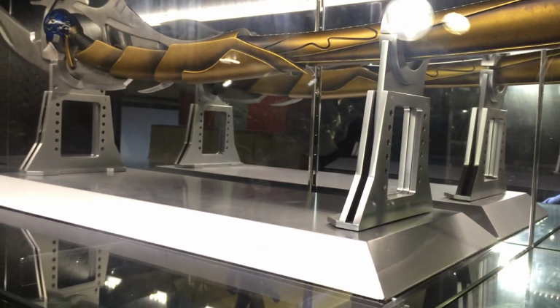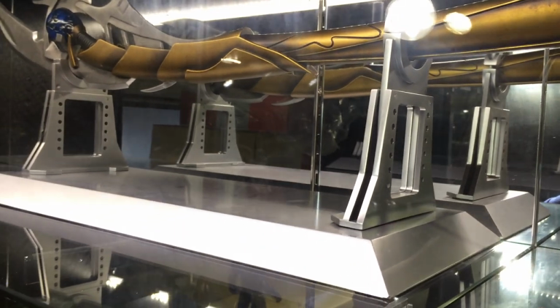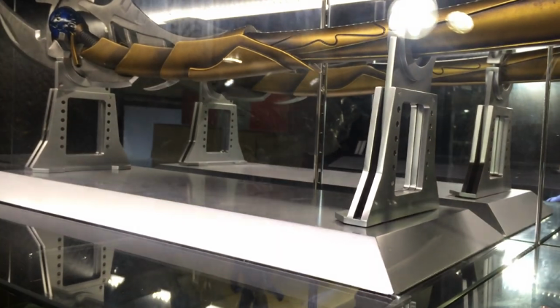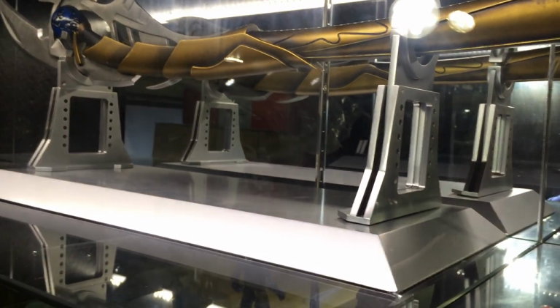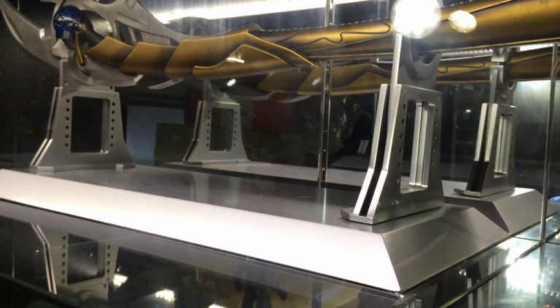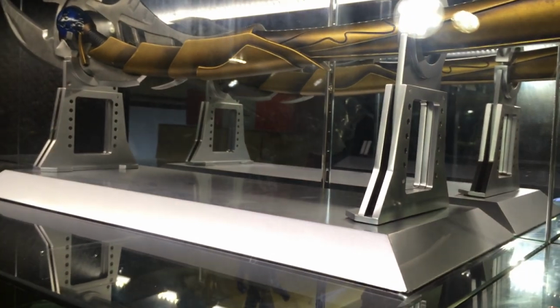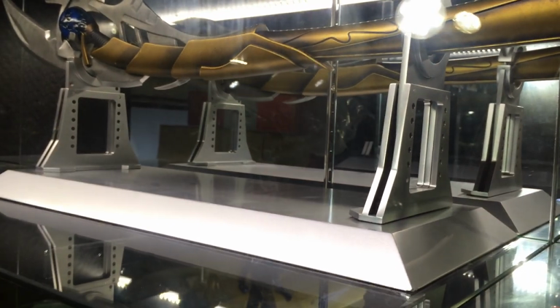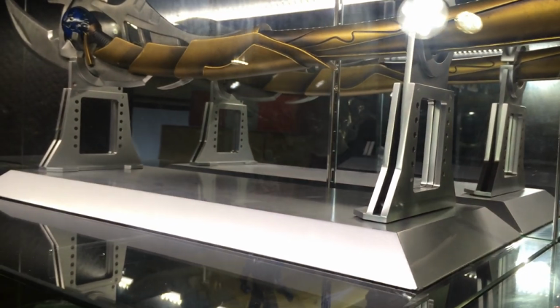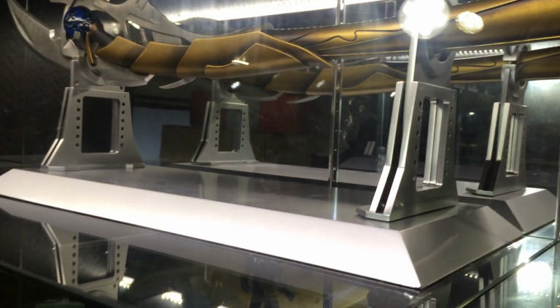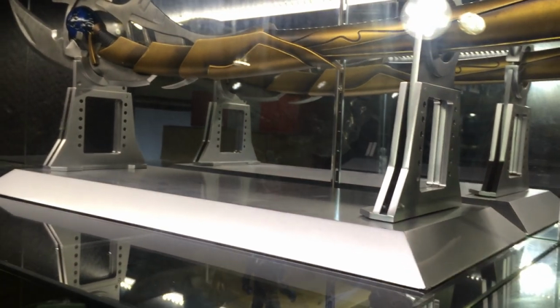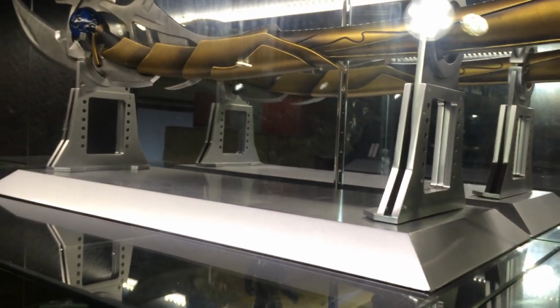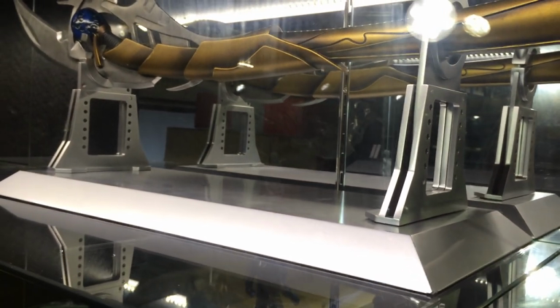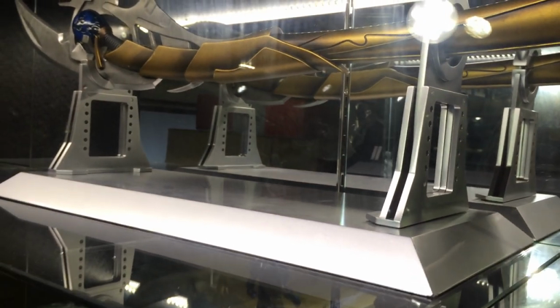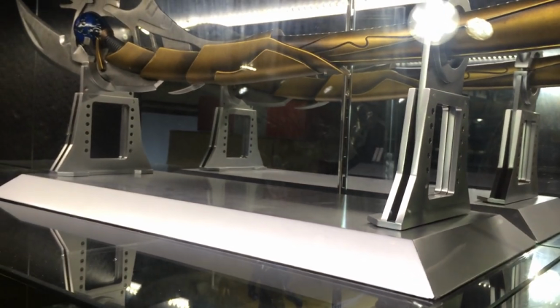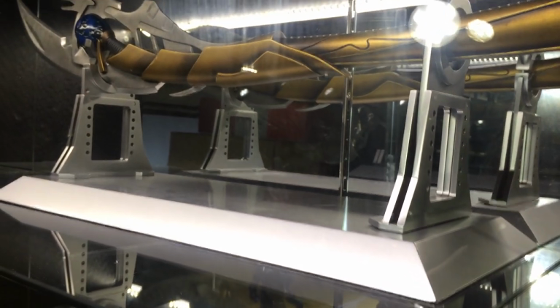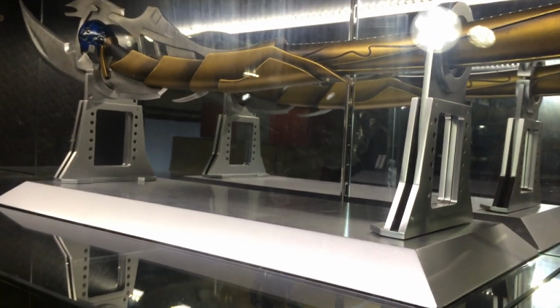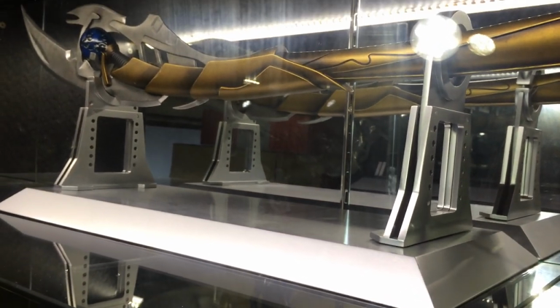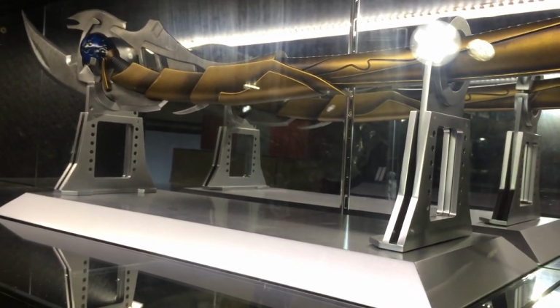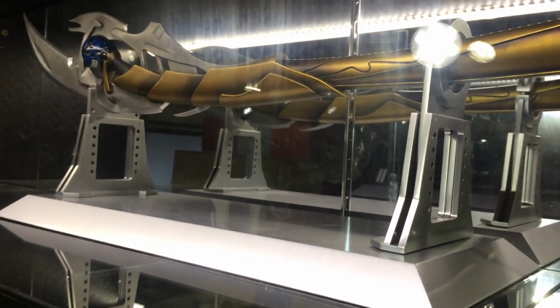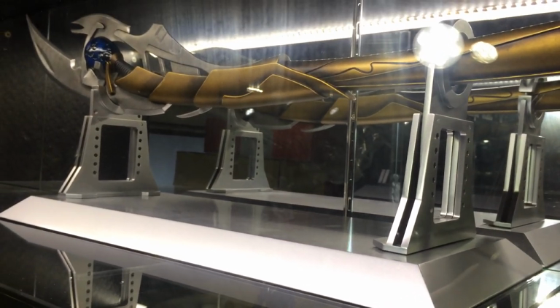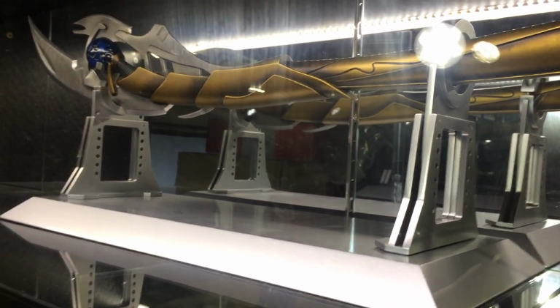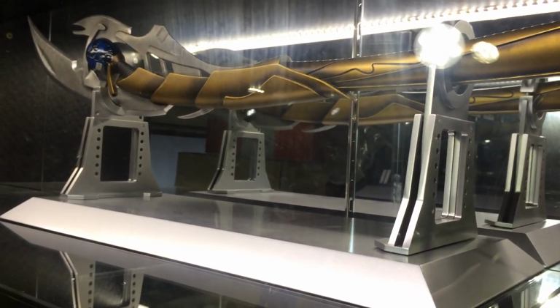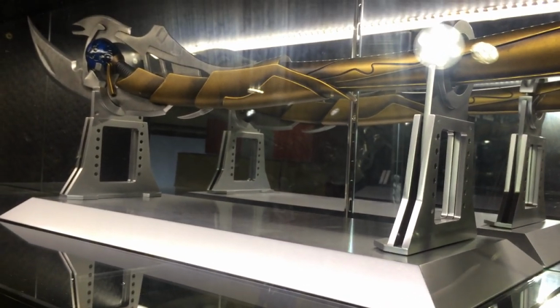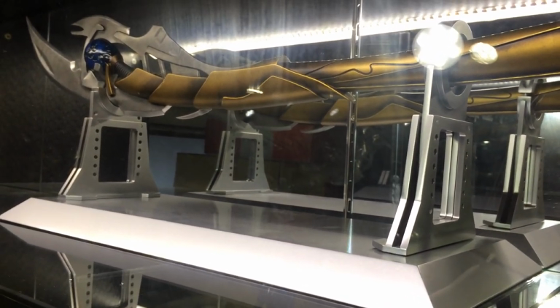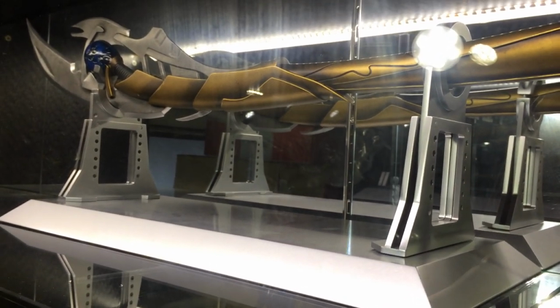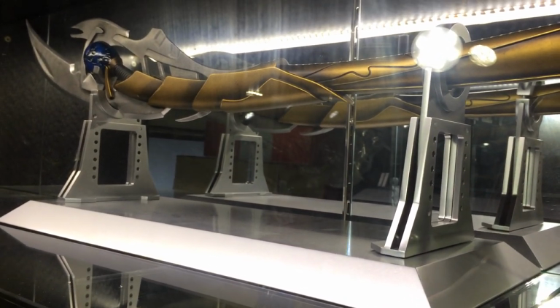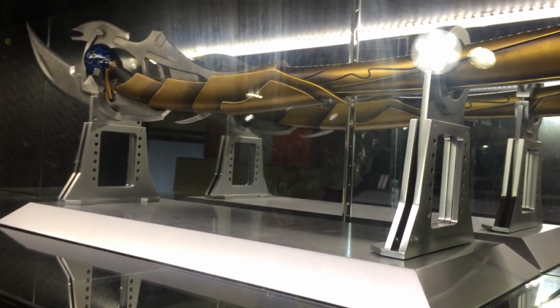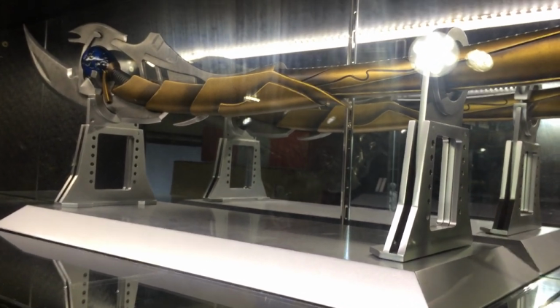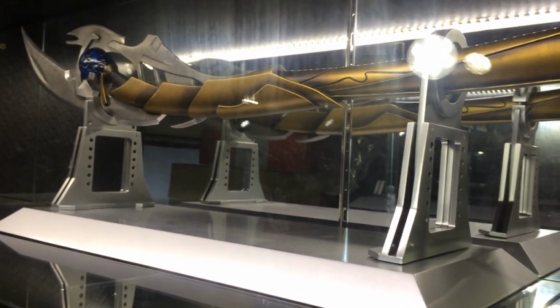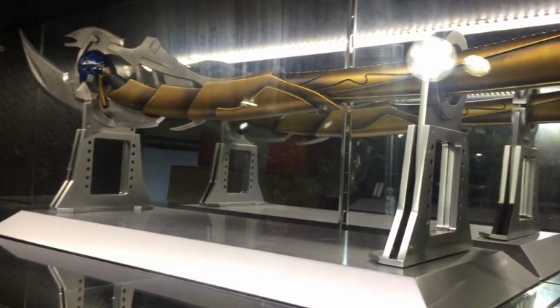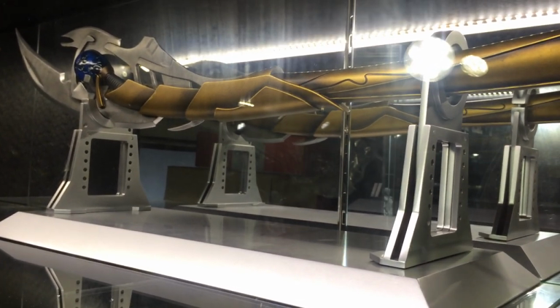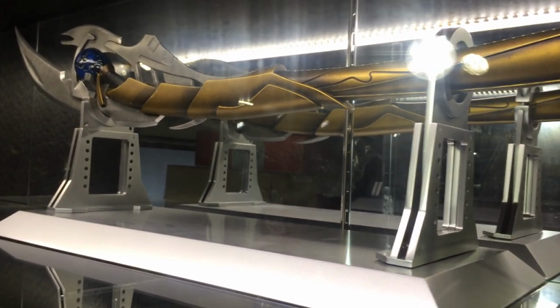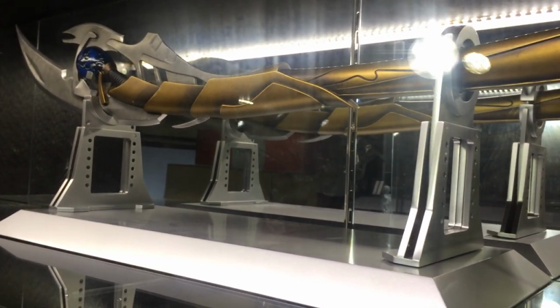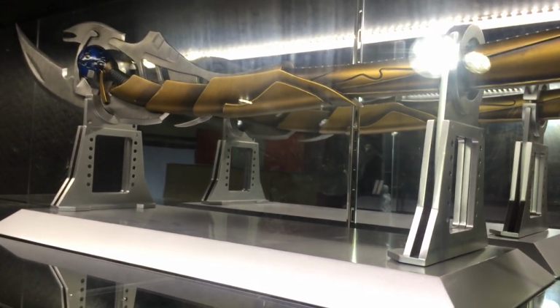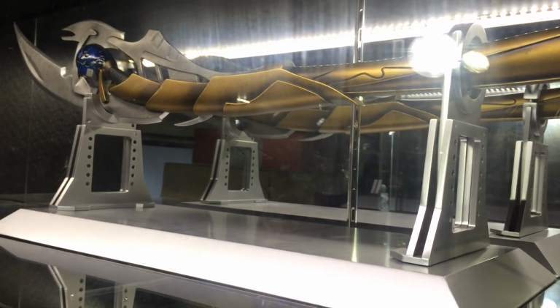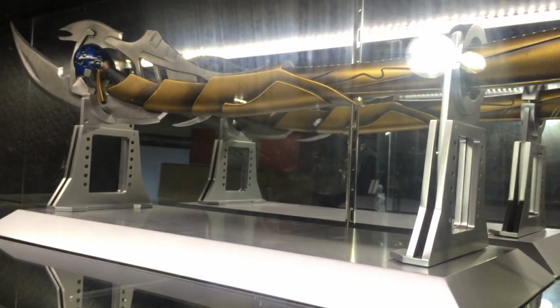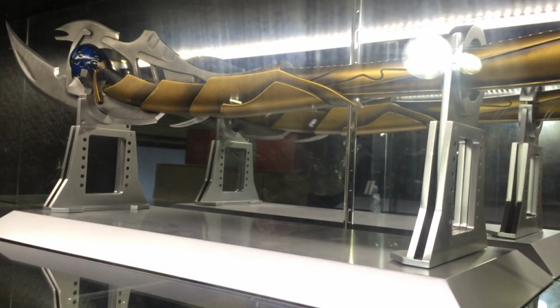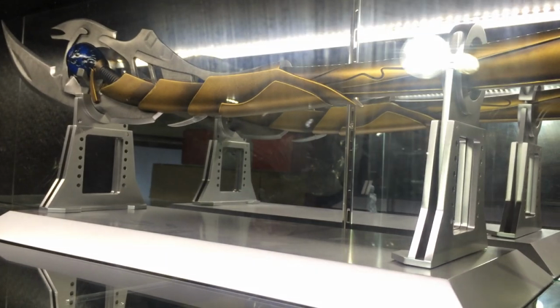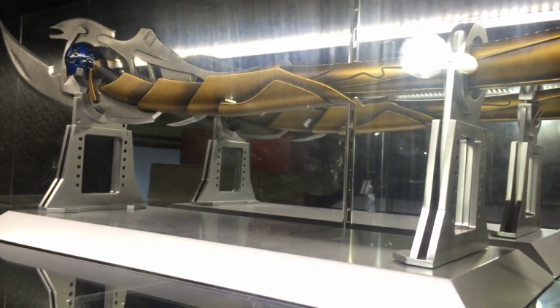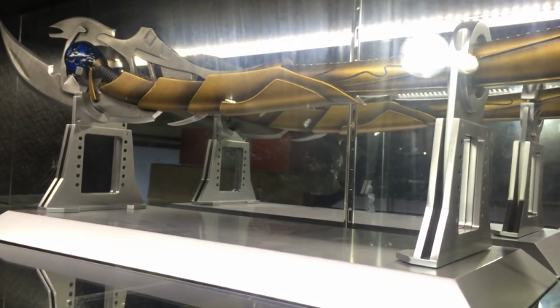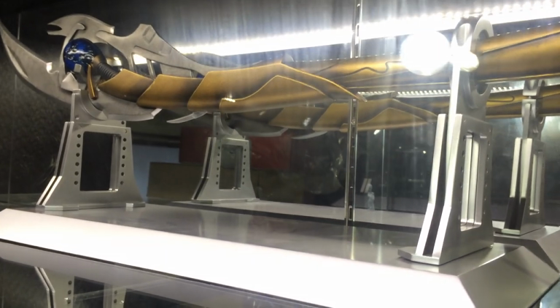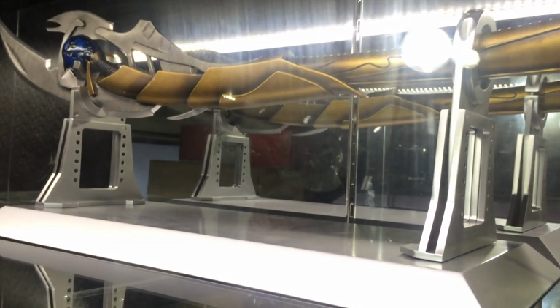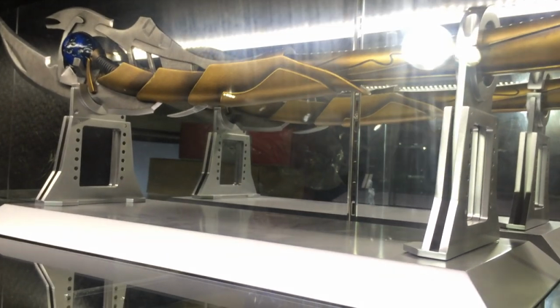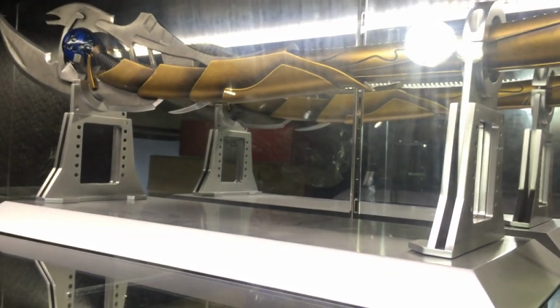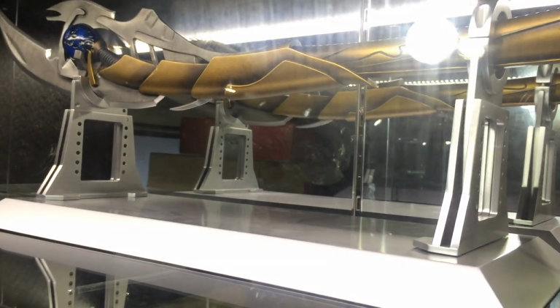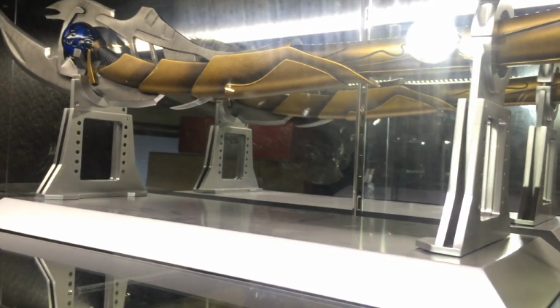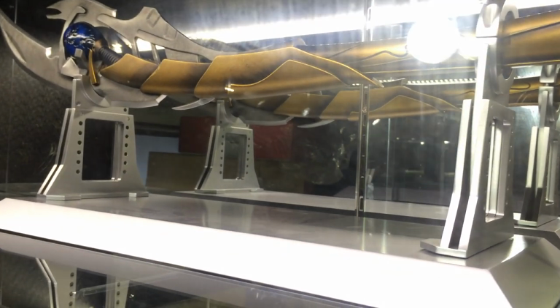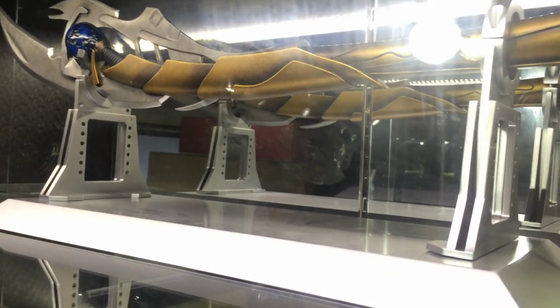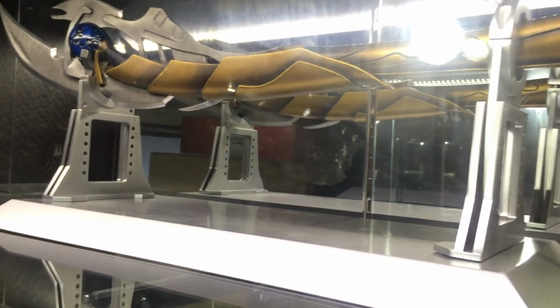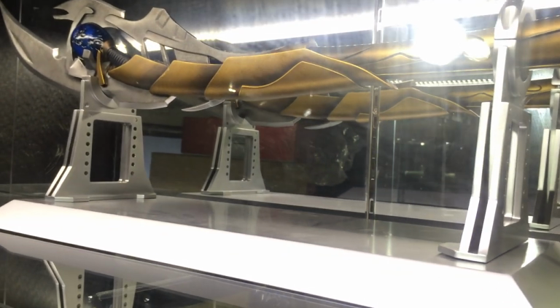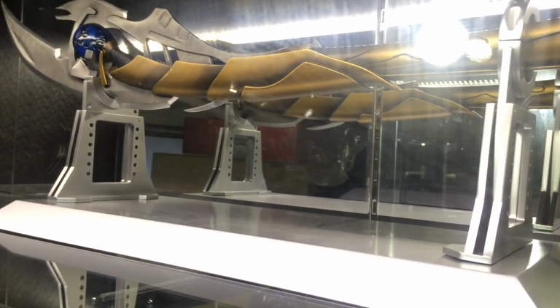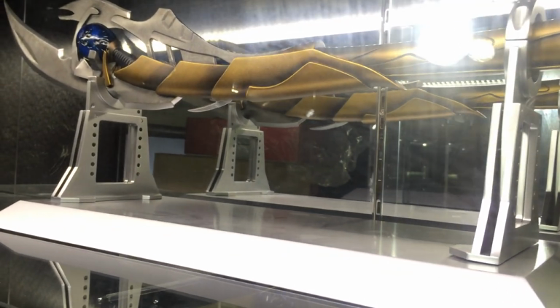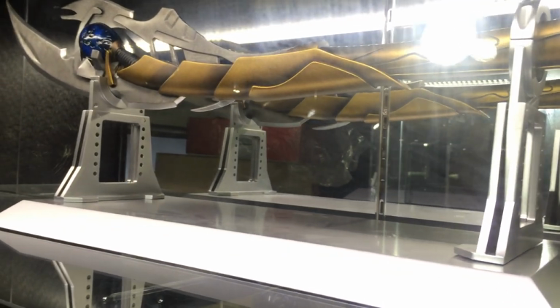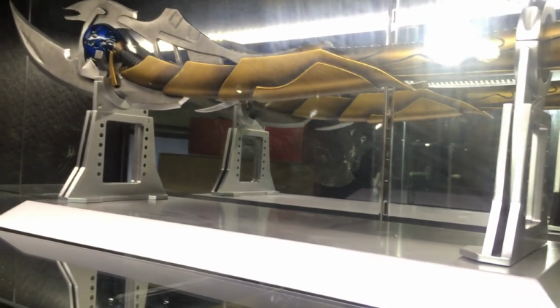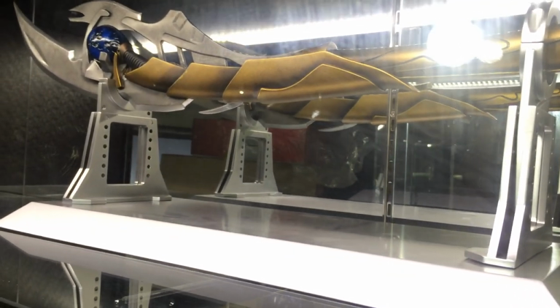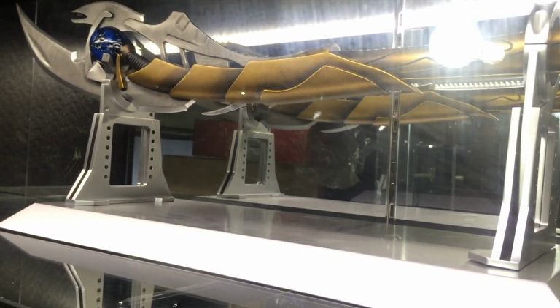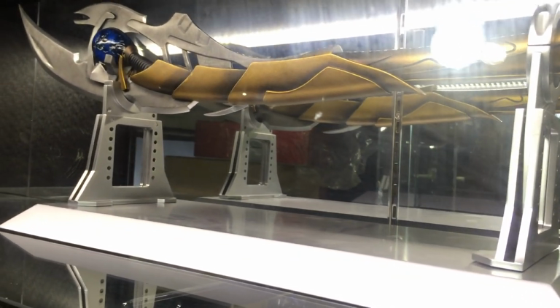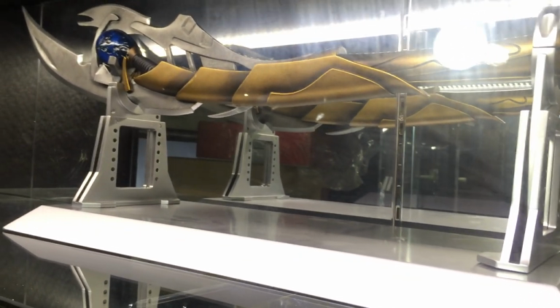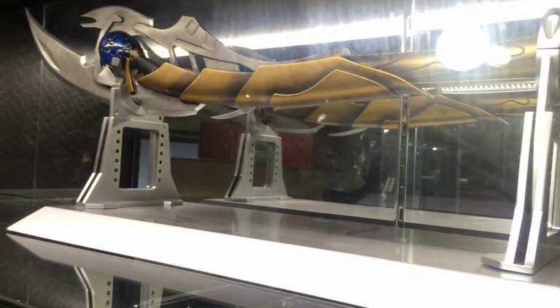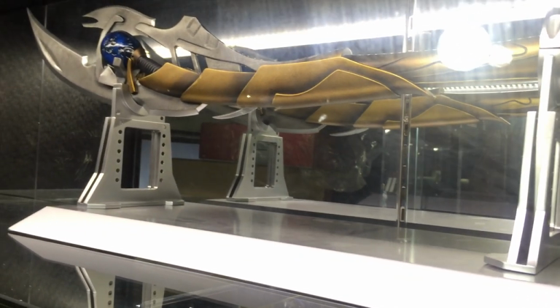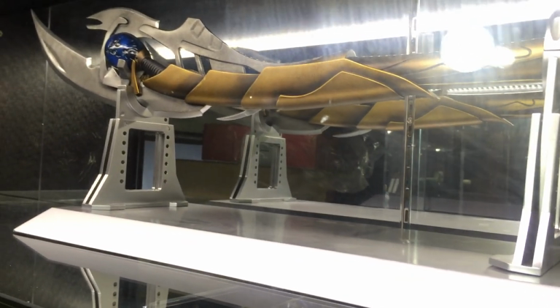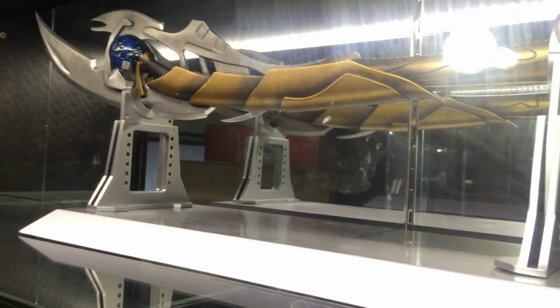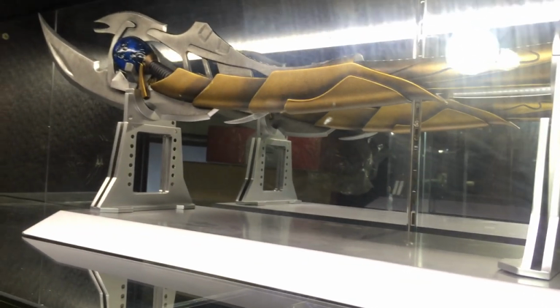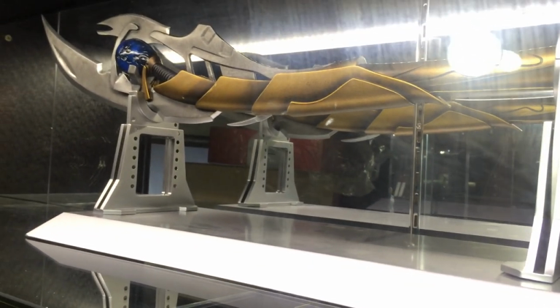So guys, thanks very much for watching. This is the Loki 1 to 1 spear over at King Arts.